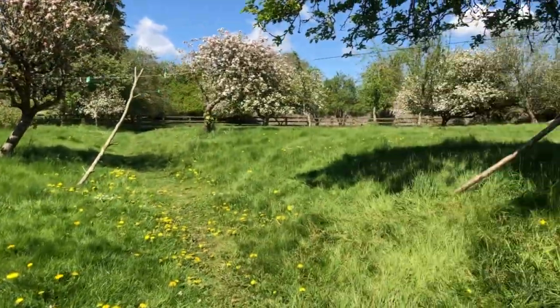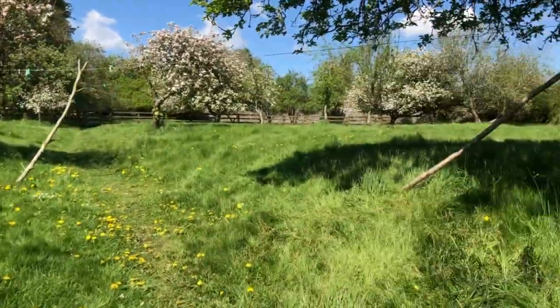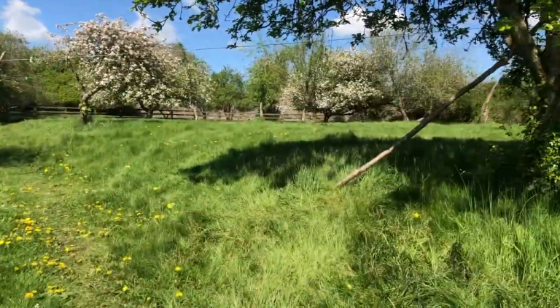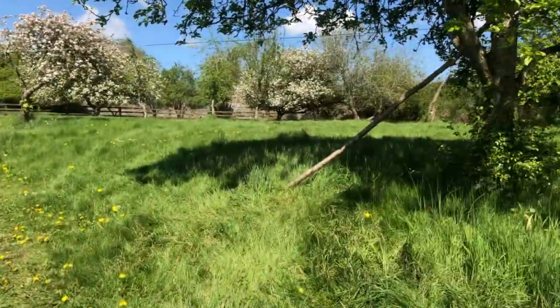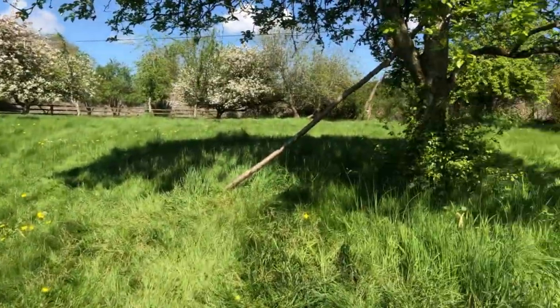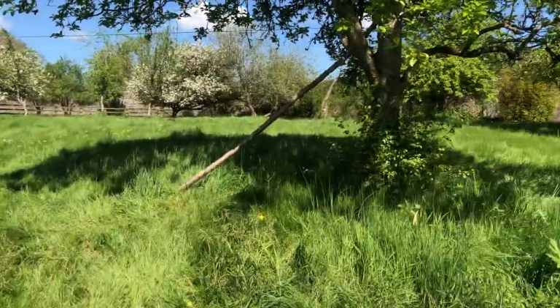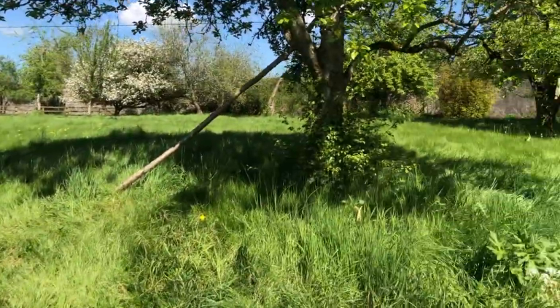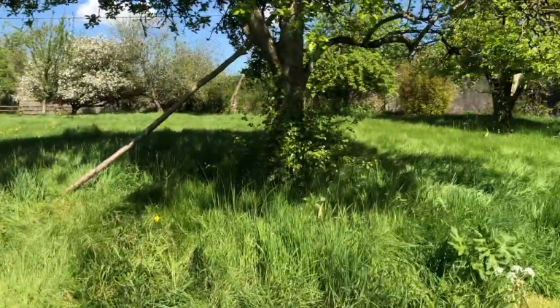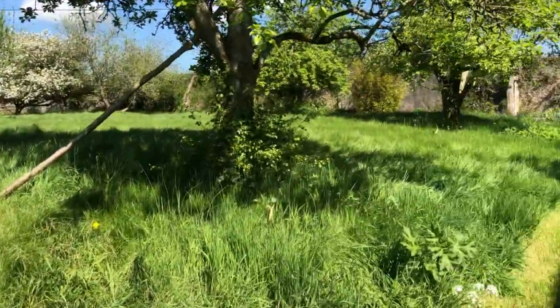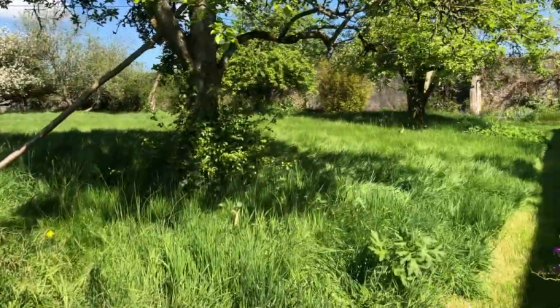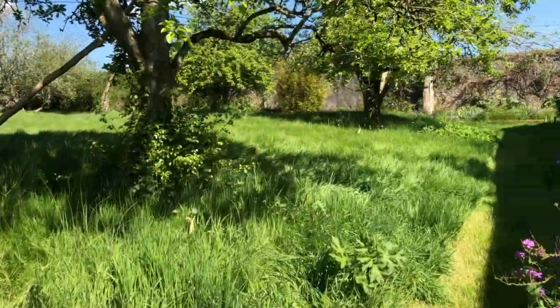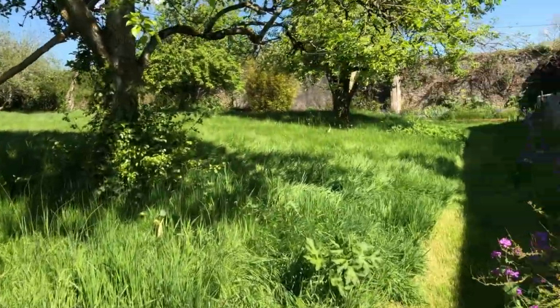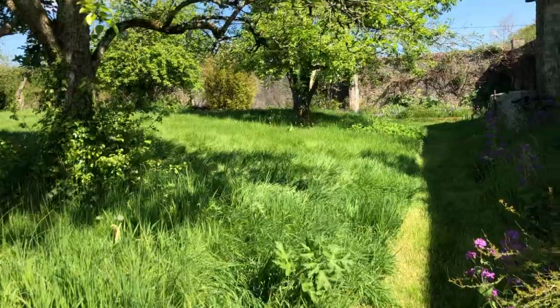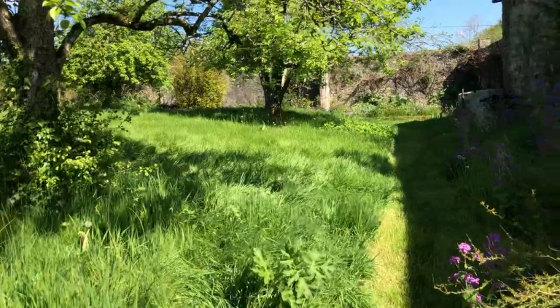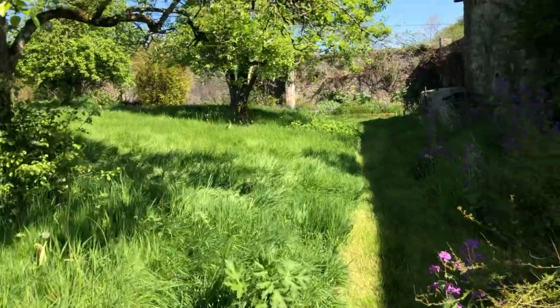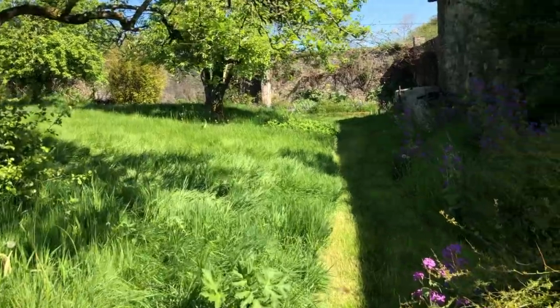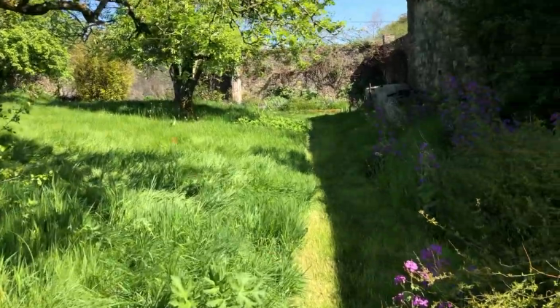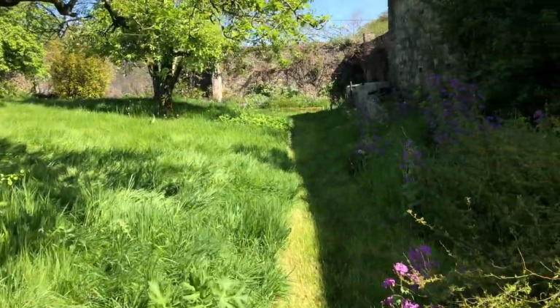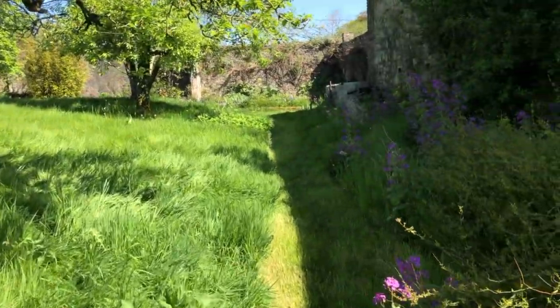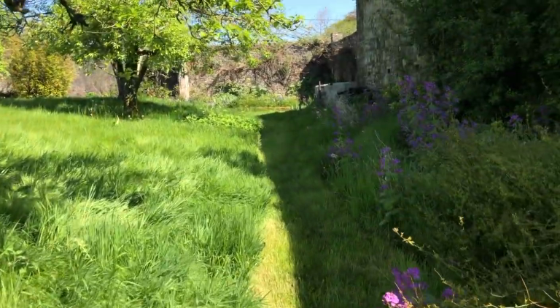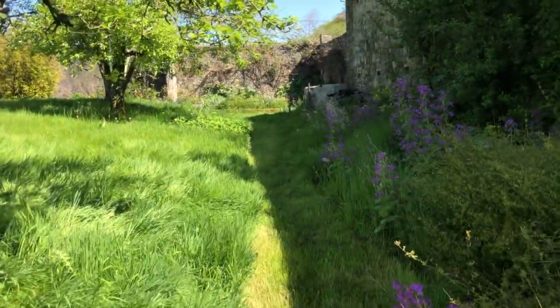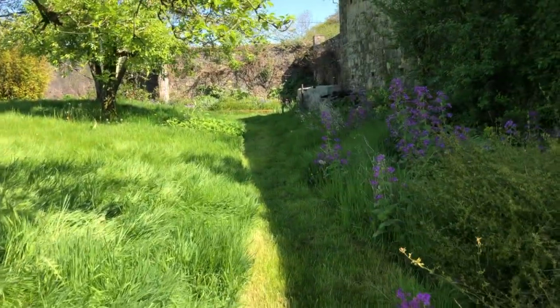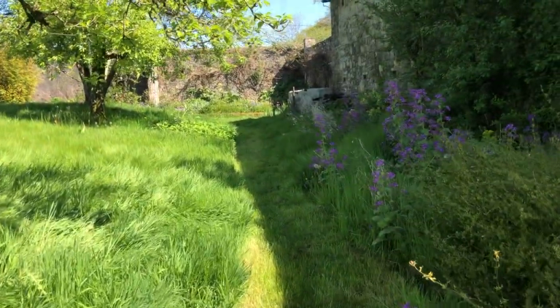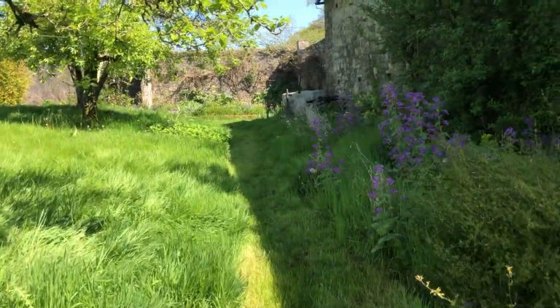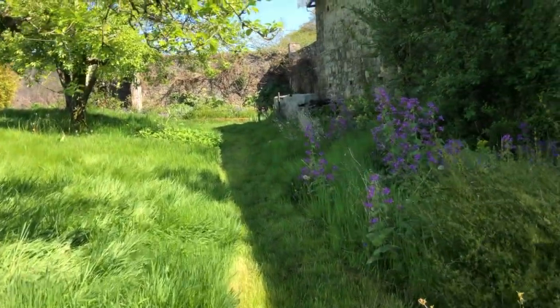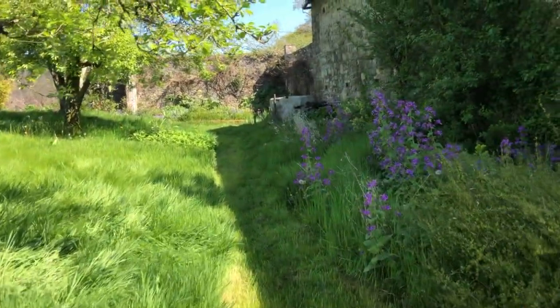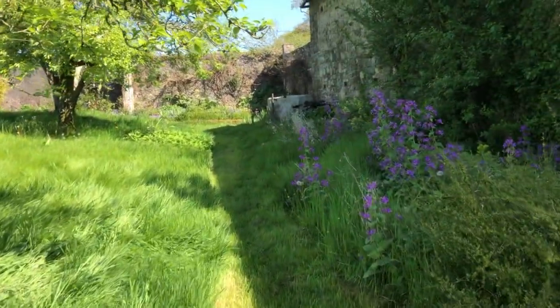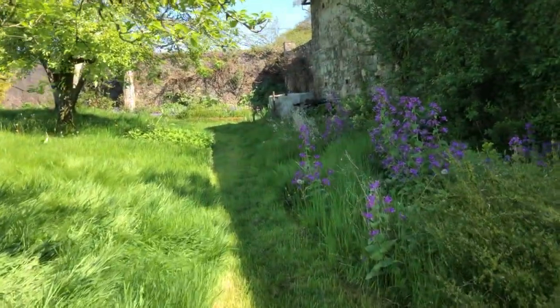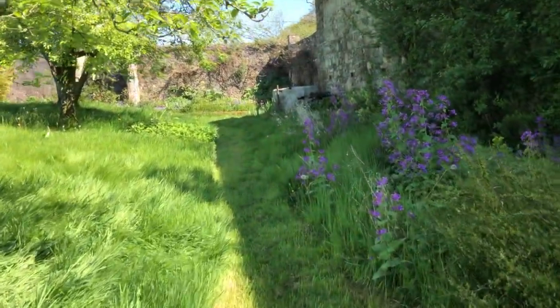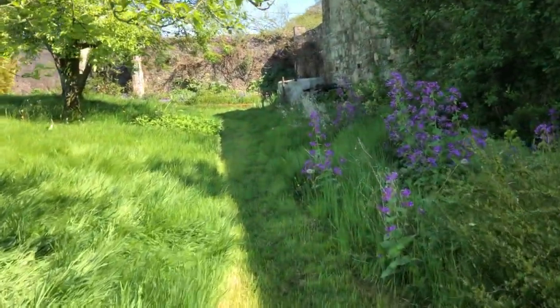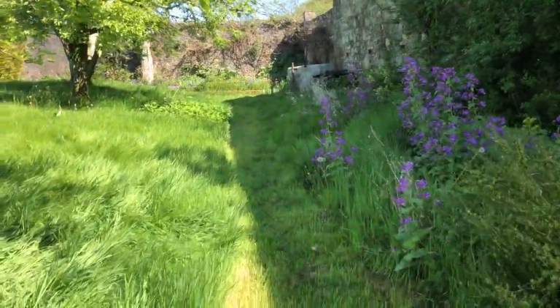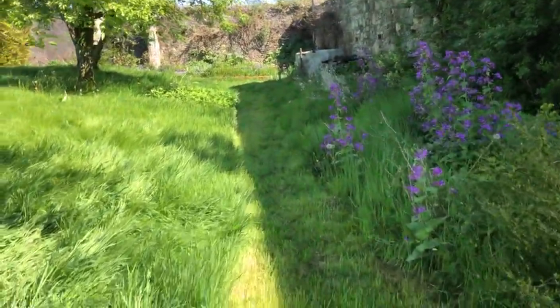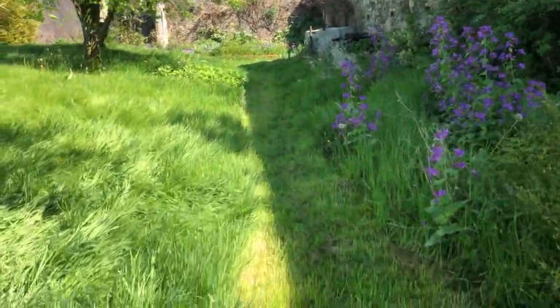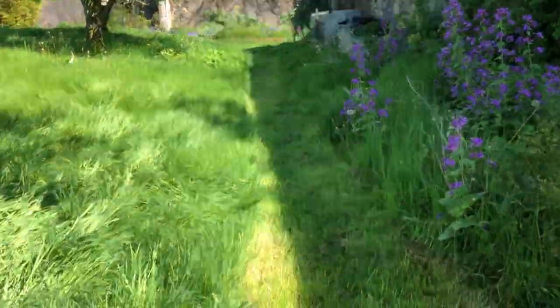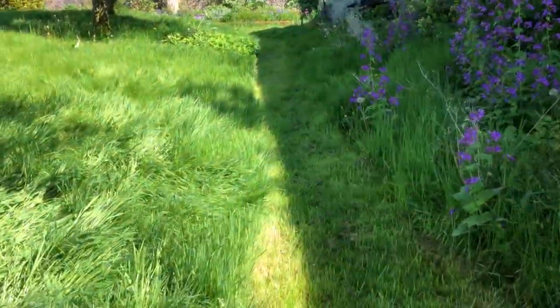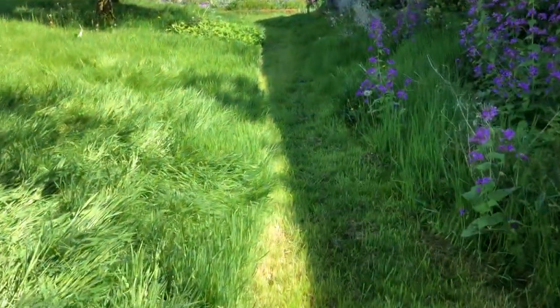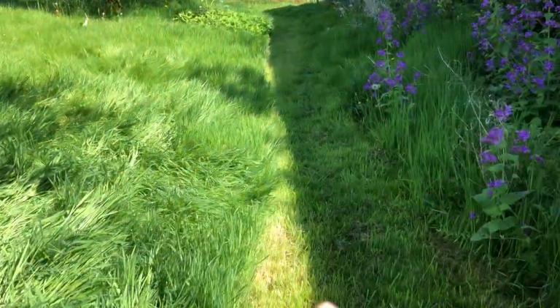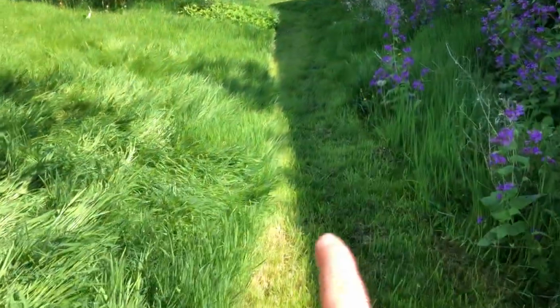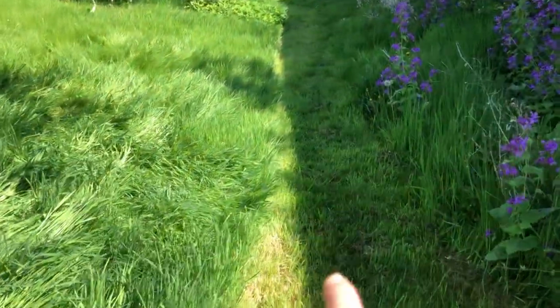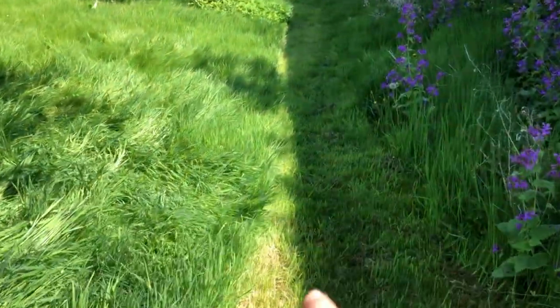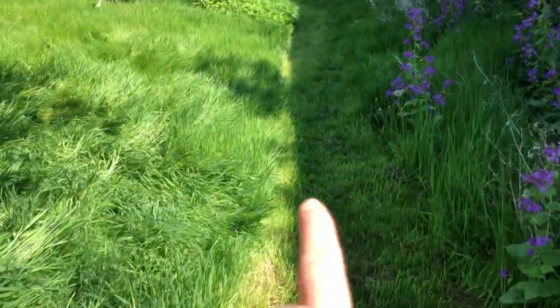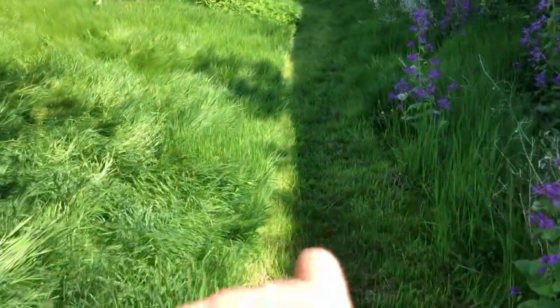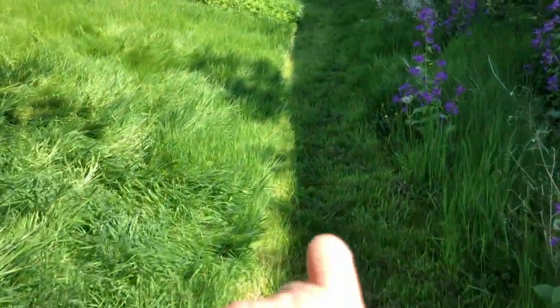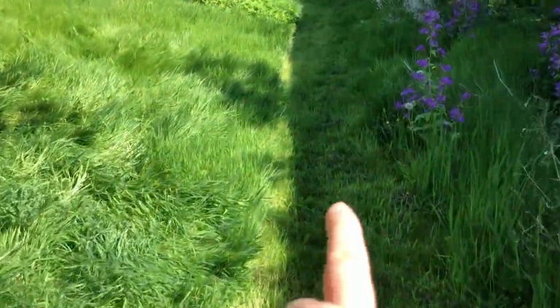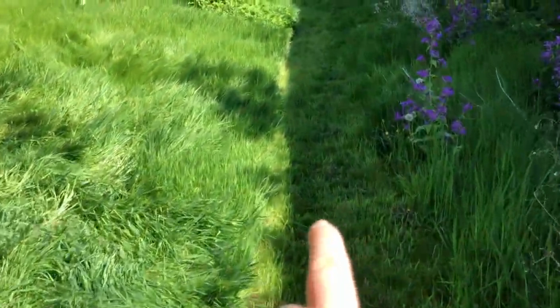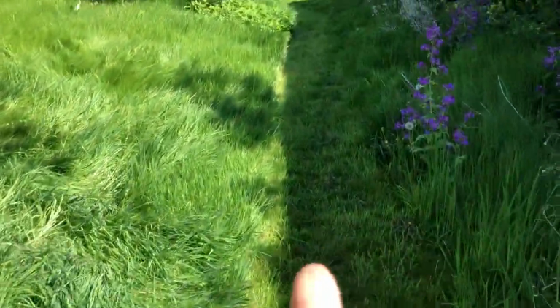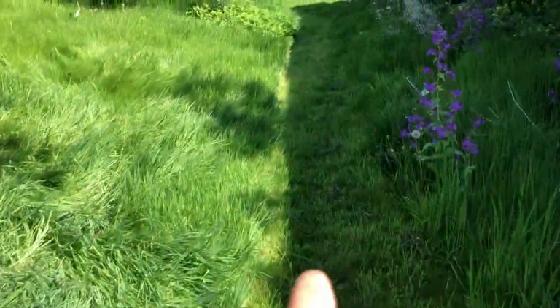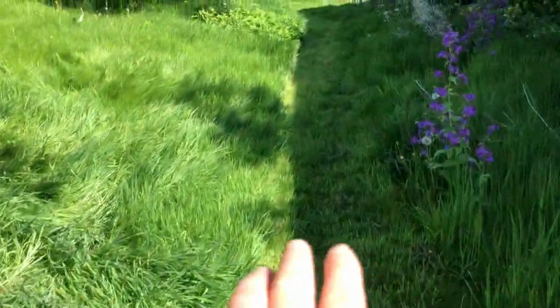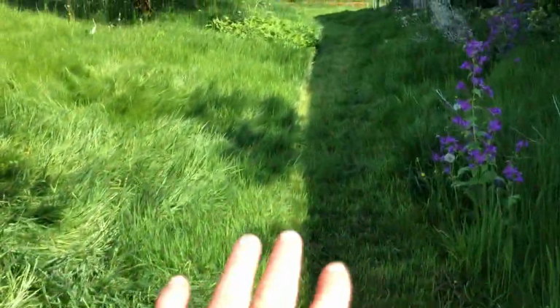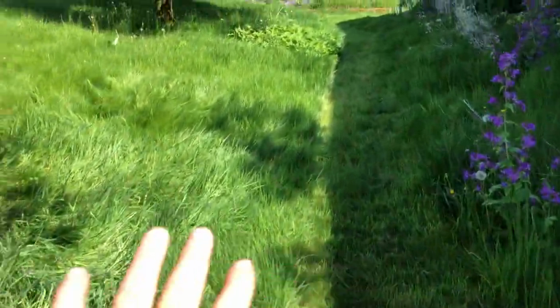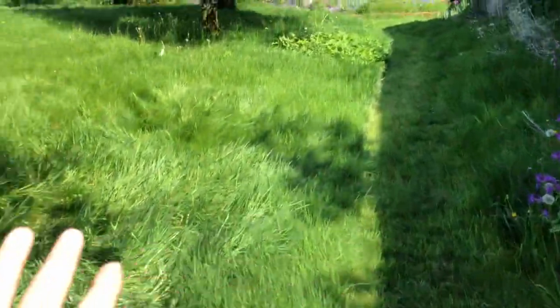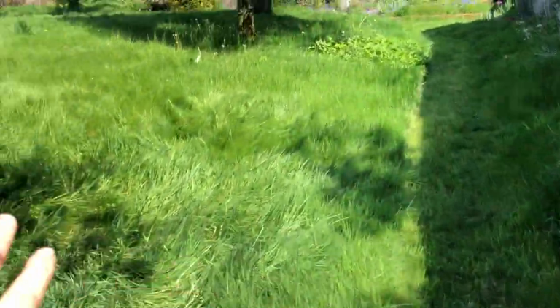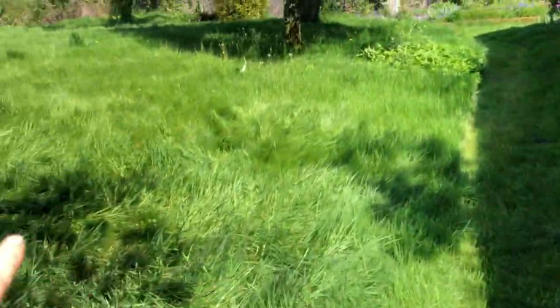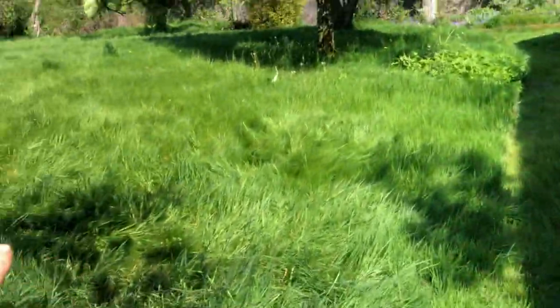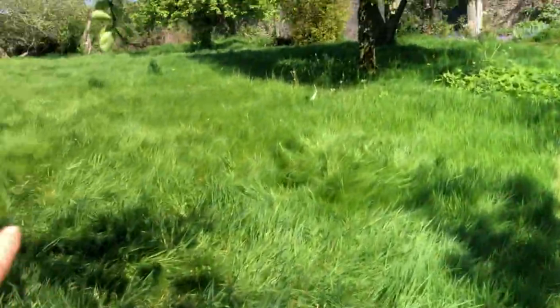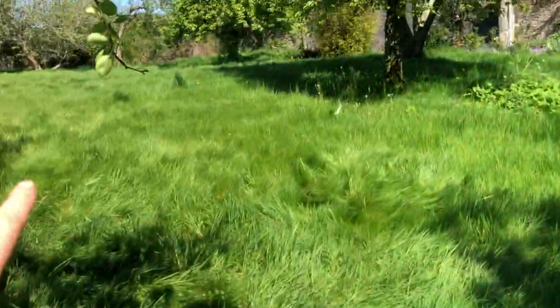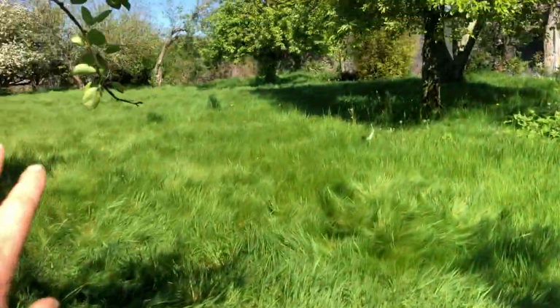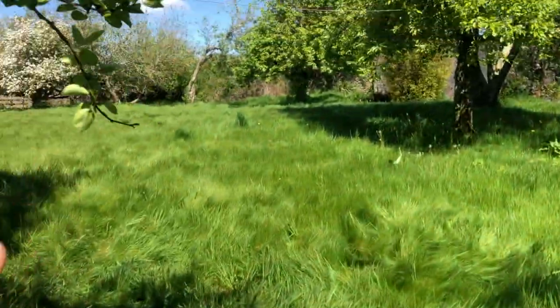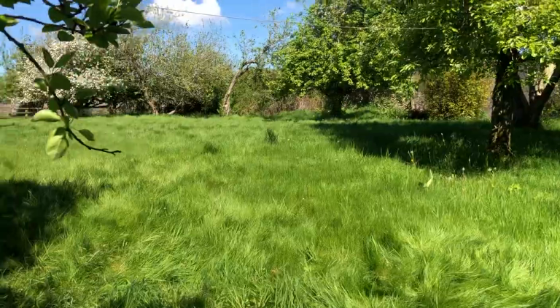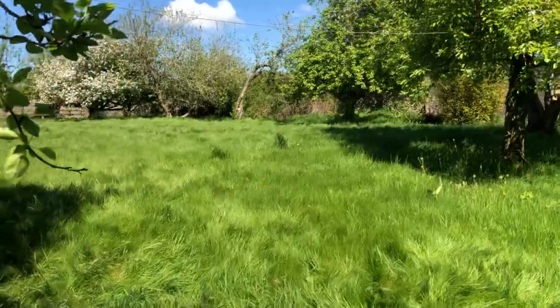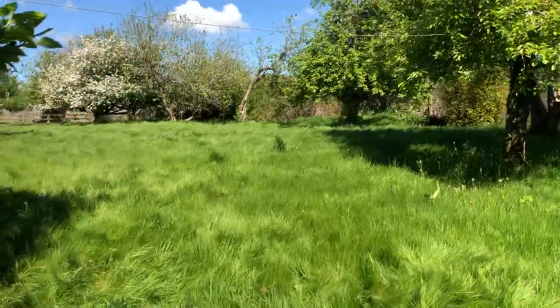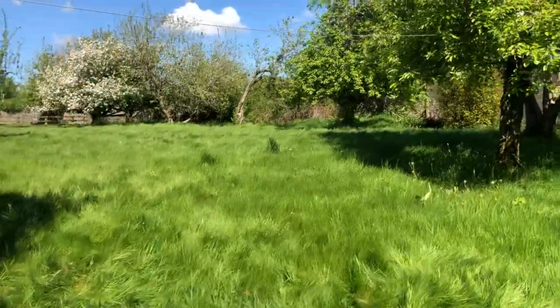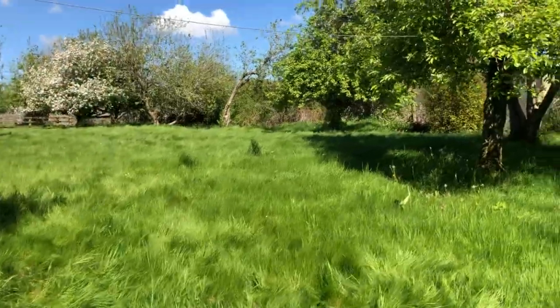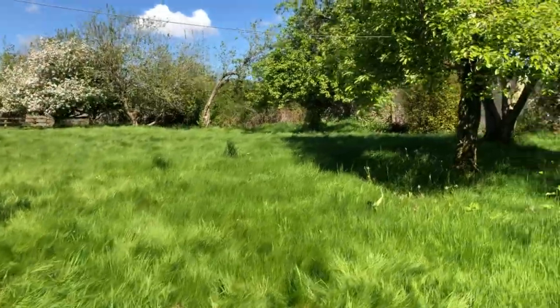Down this bit of mown path, this is going to have an electric fence put in and the sheep are going to graze all this.